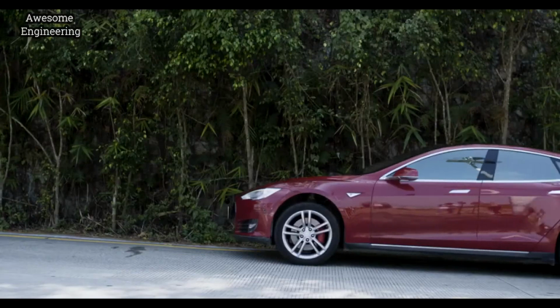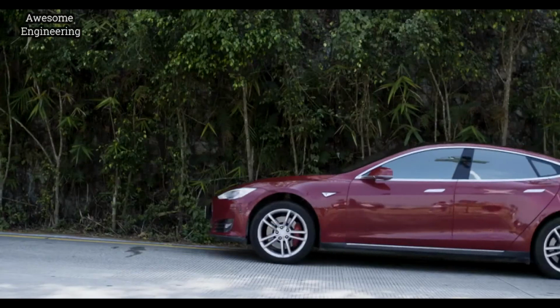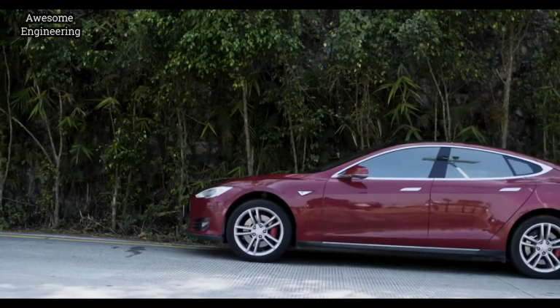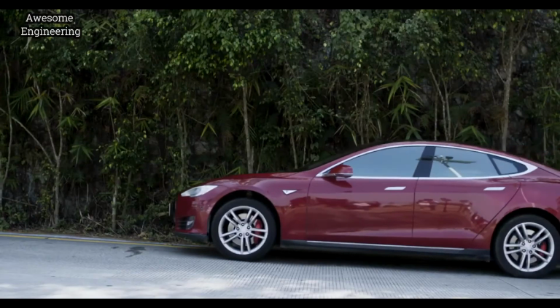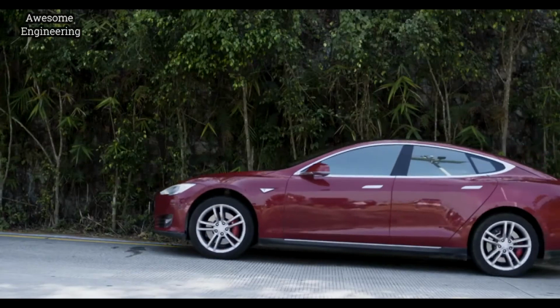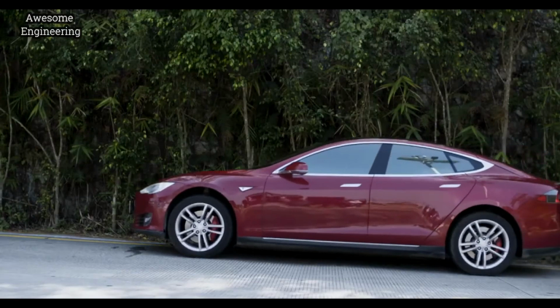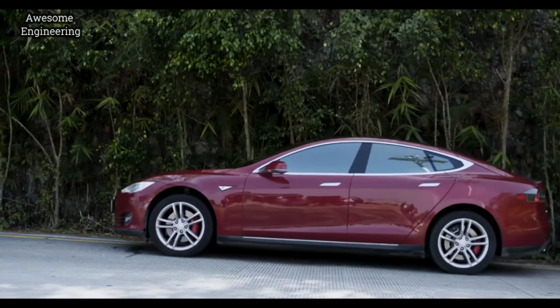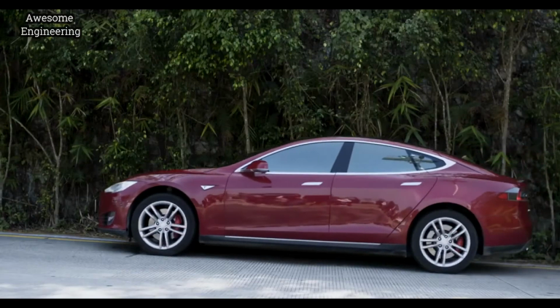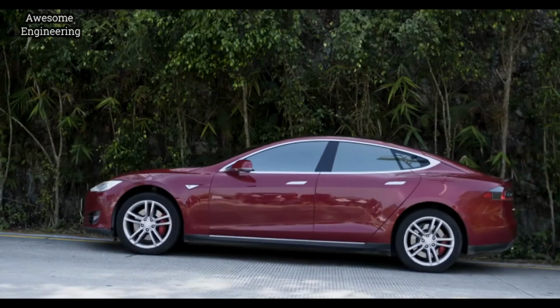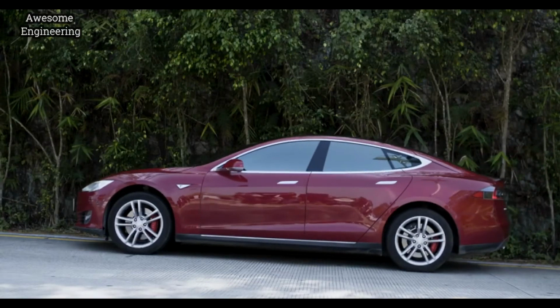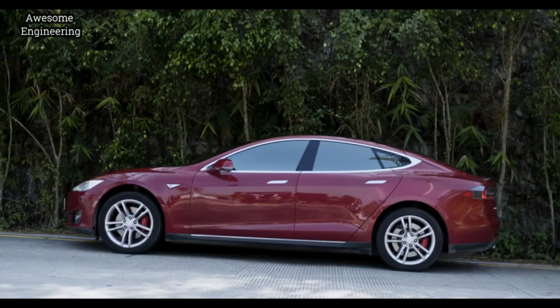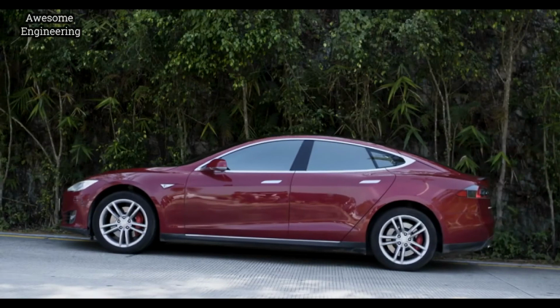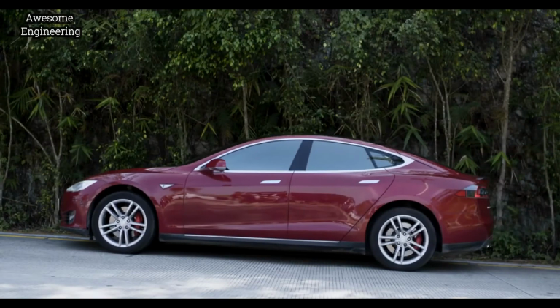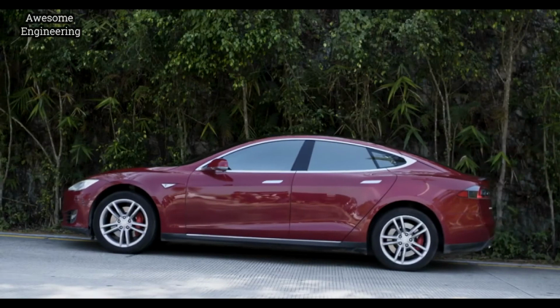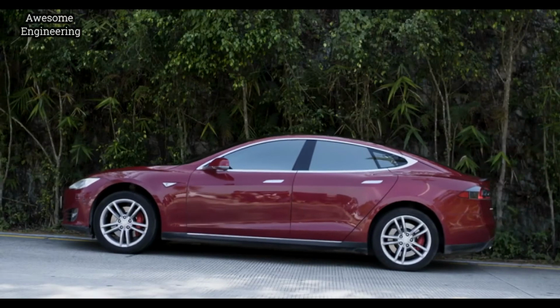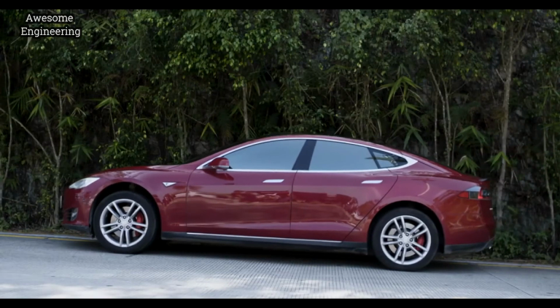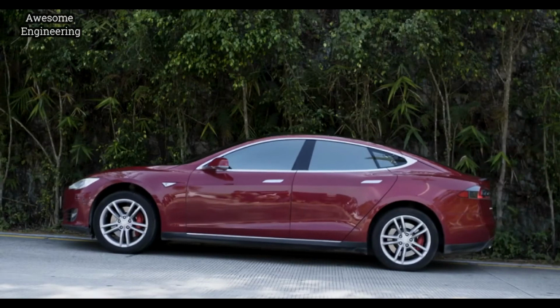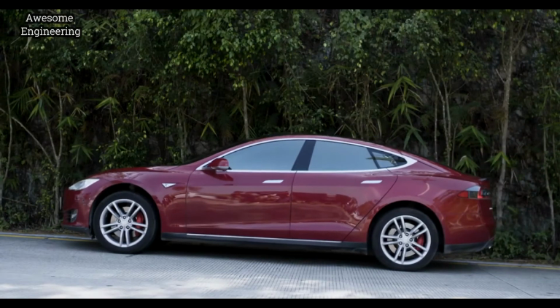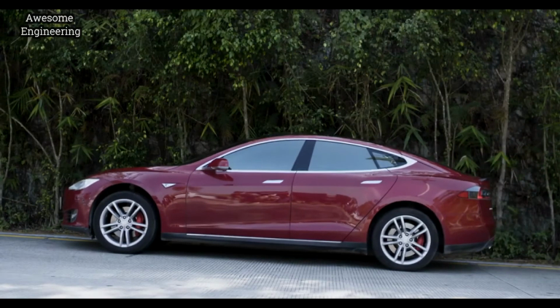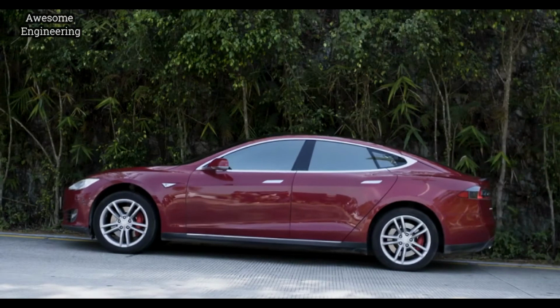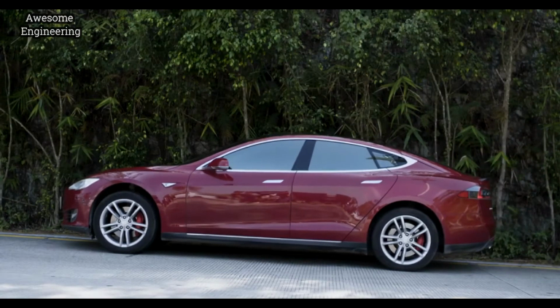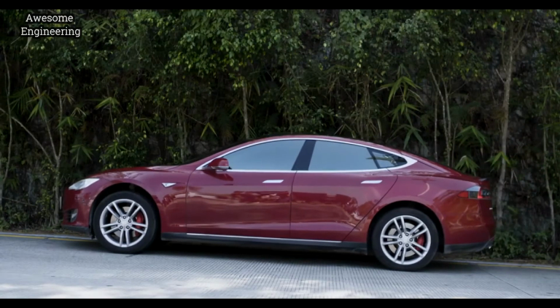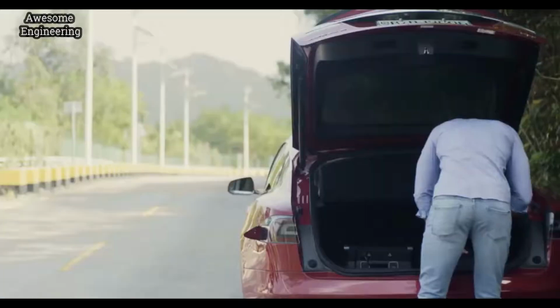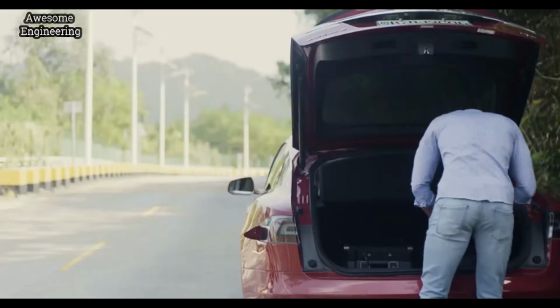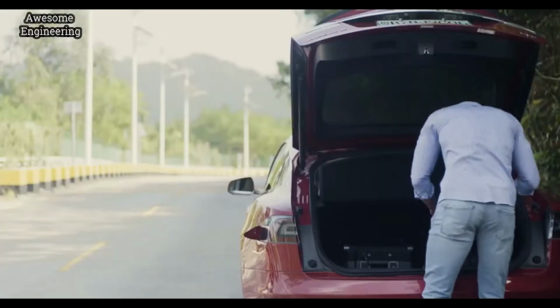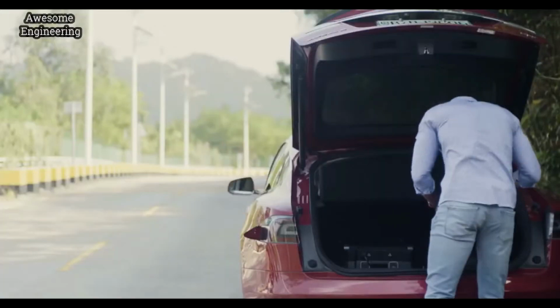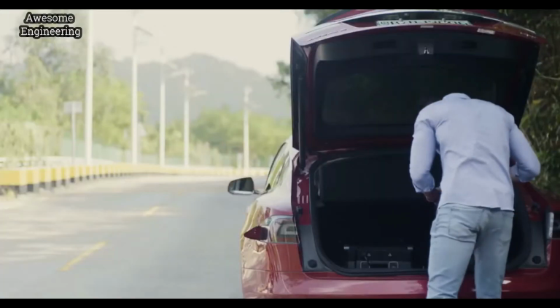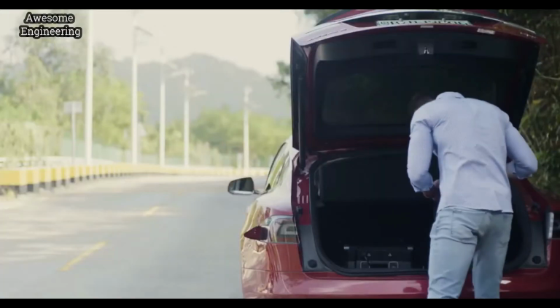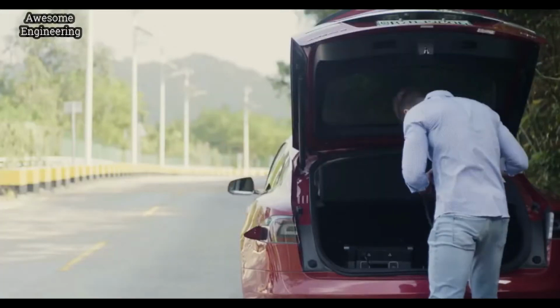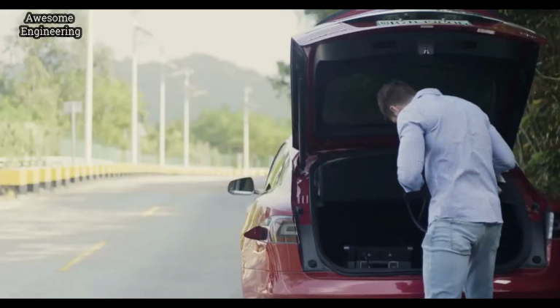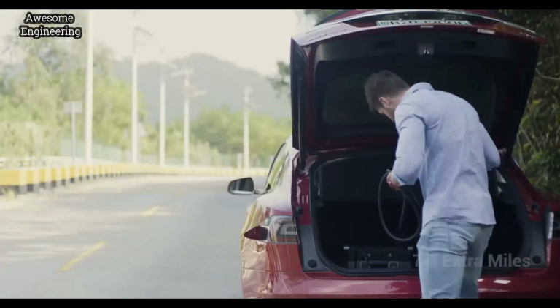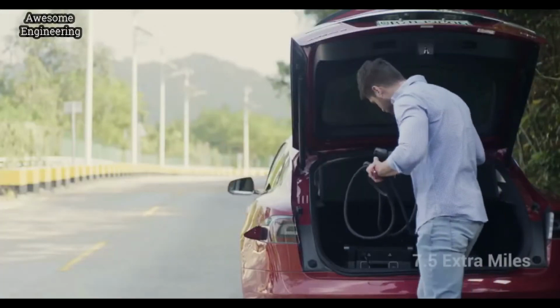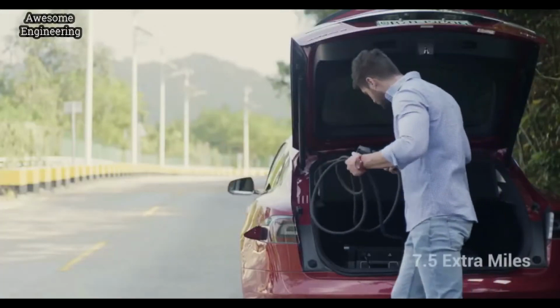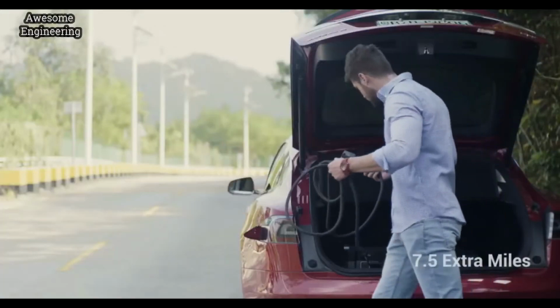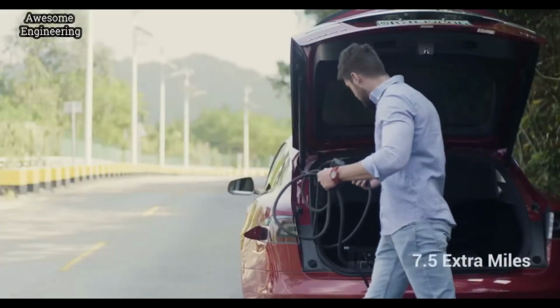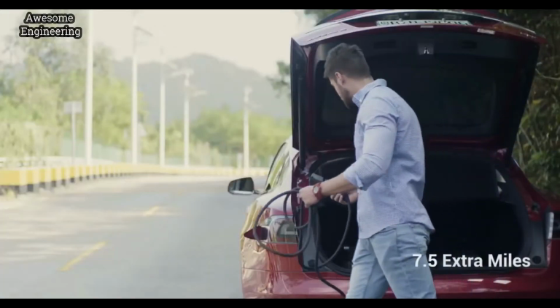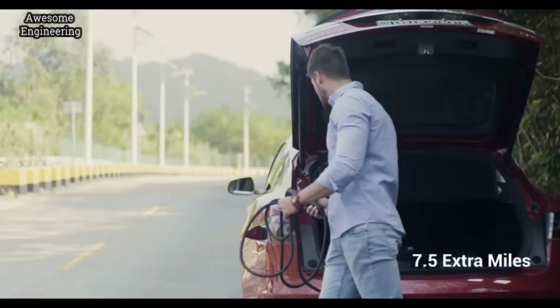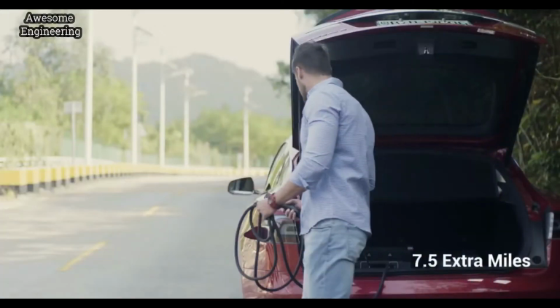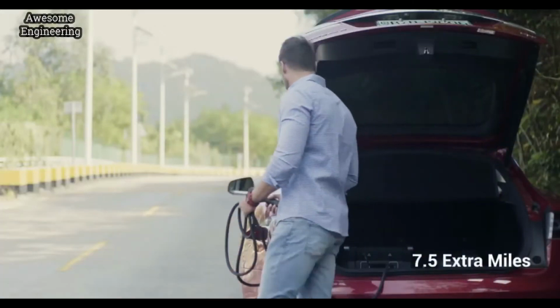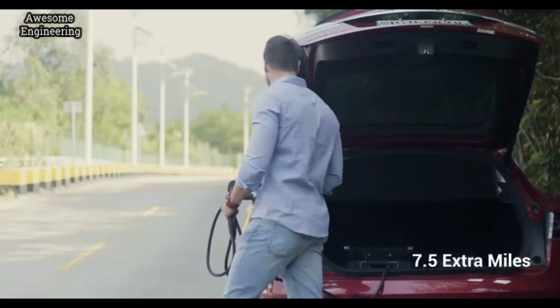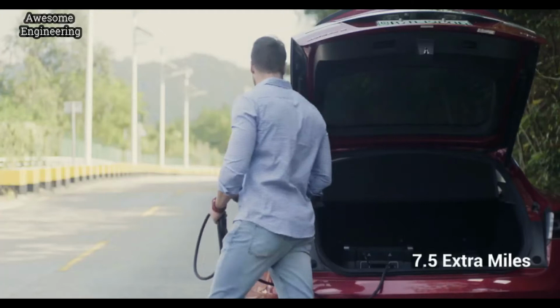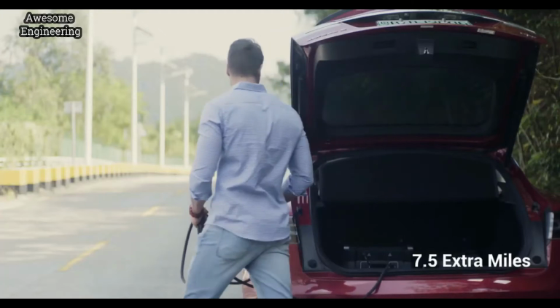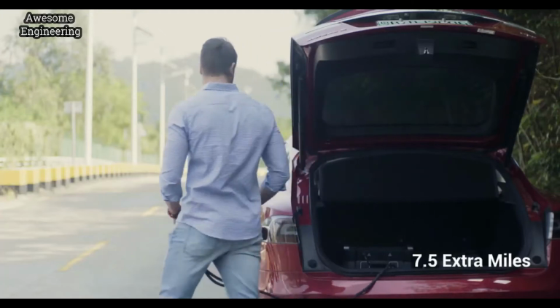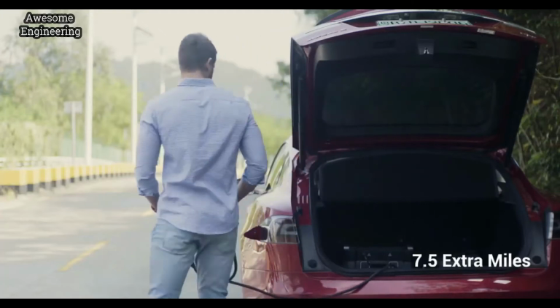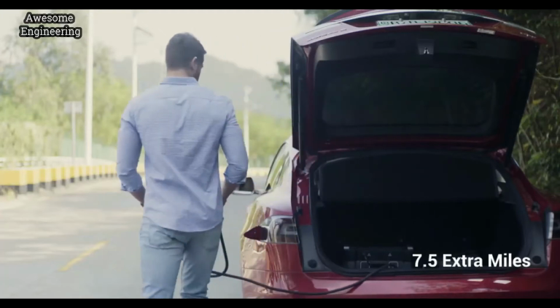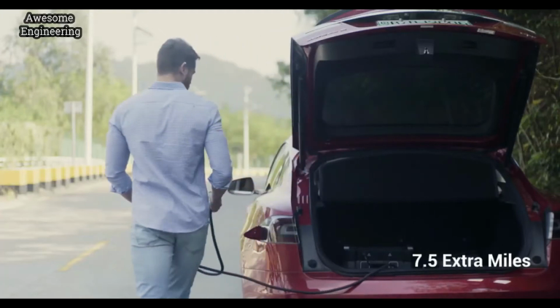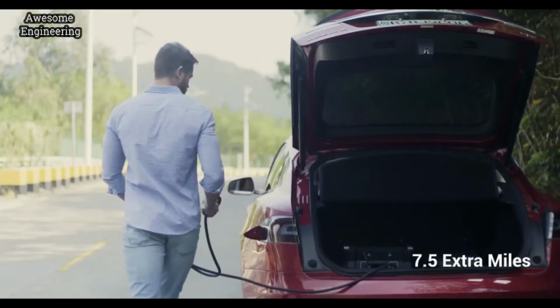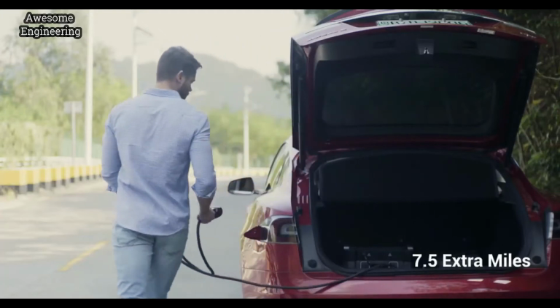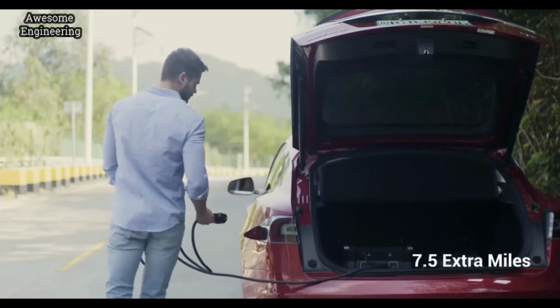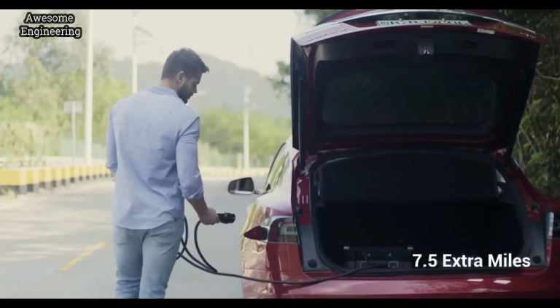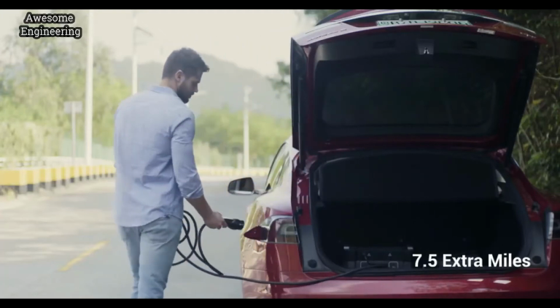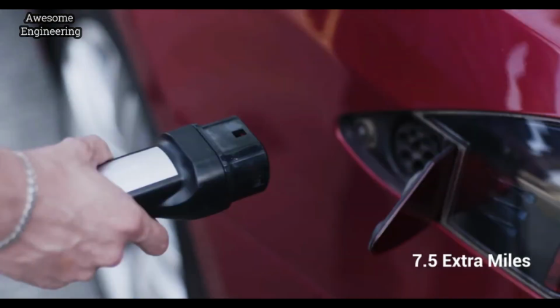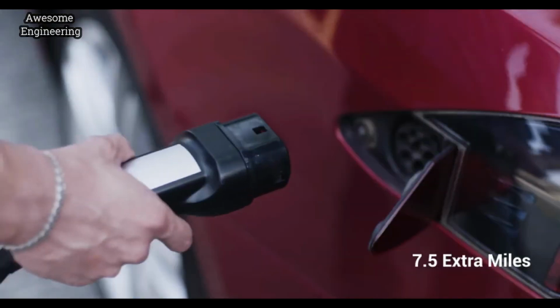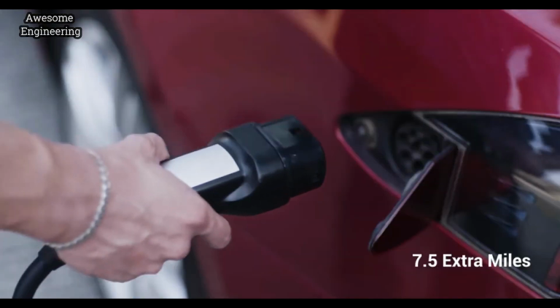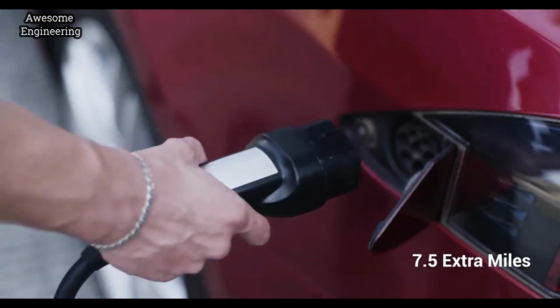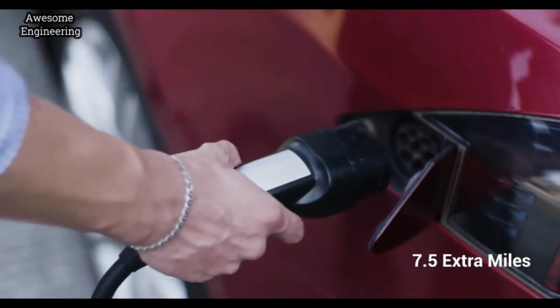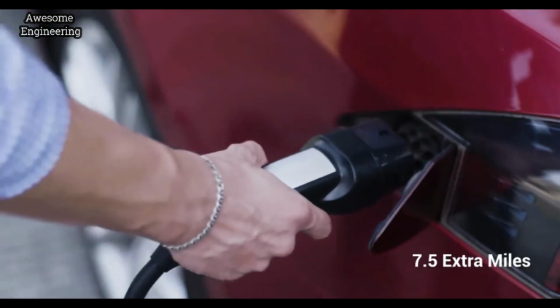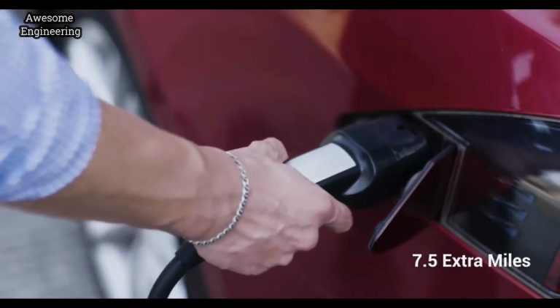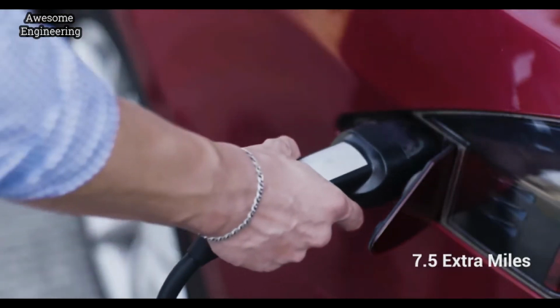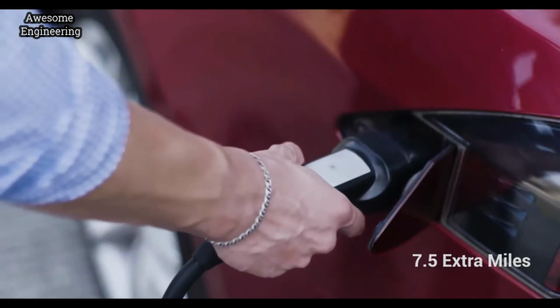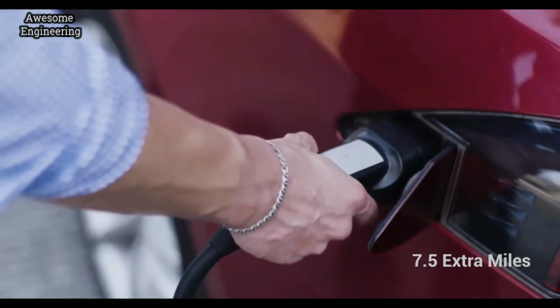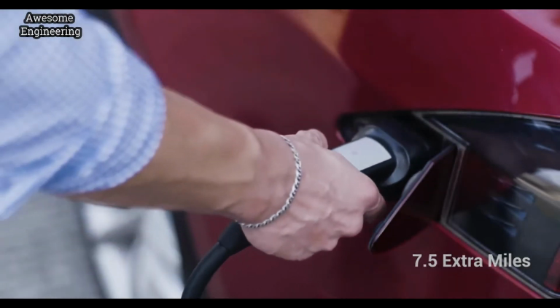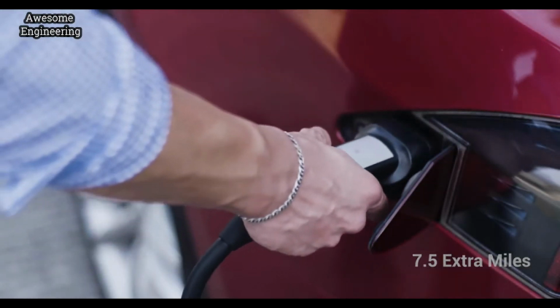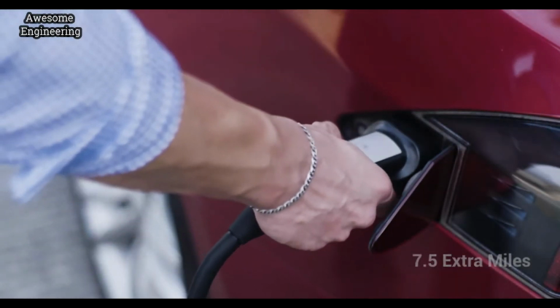You can even use it as an emergency backup for powering your electric vehicles, giving up to 7.5 extra miles on a single charge.